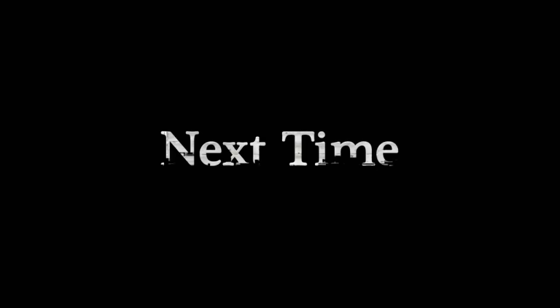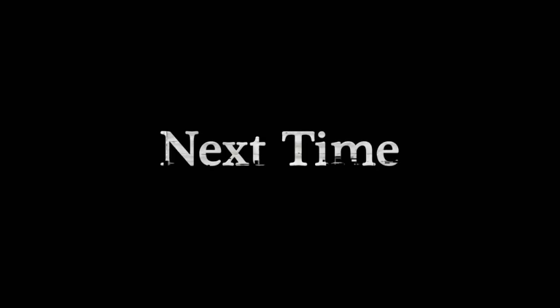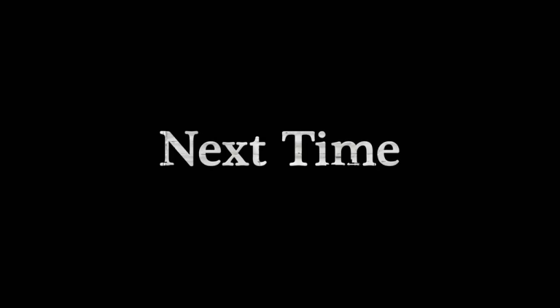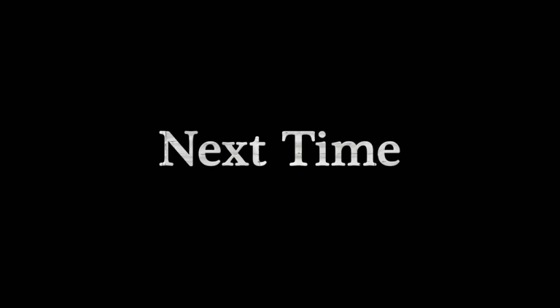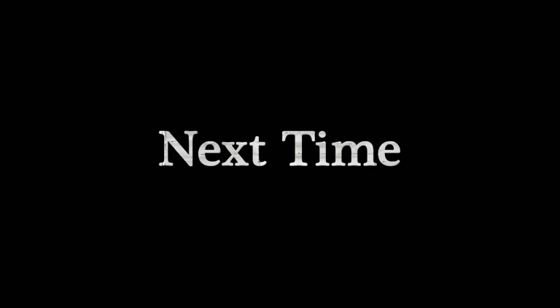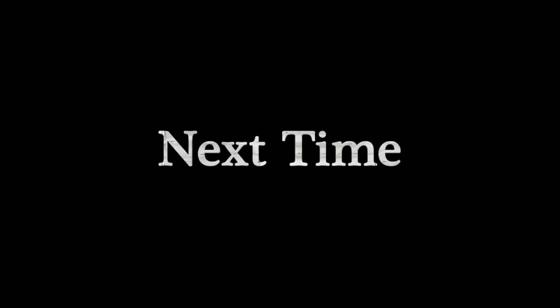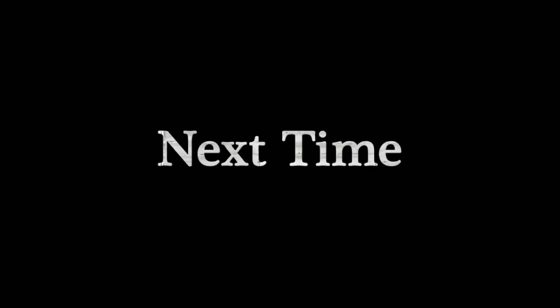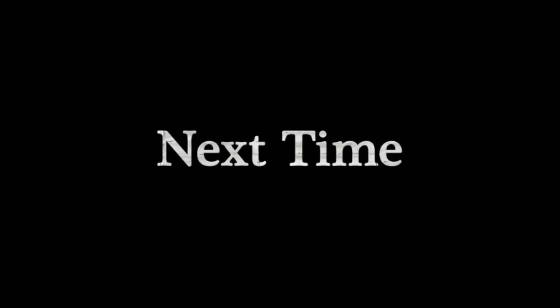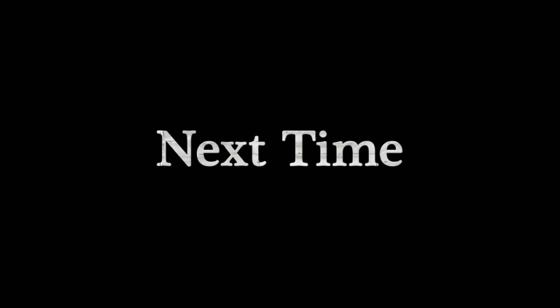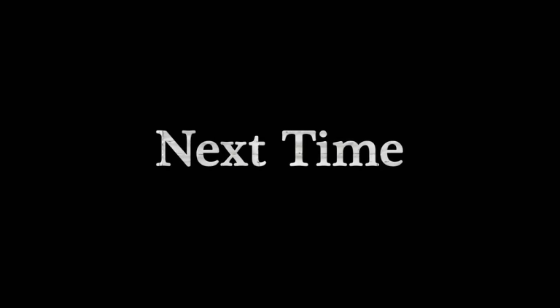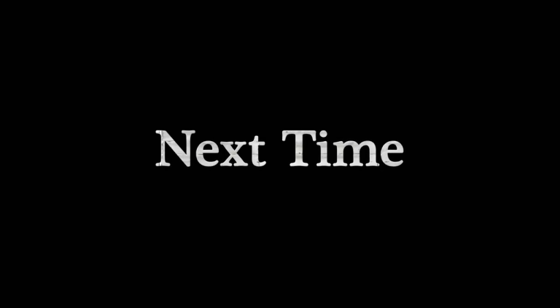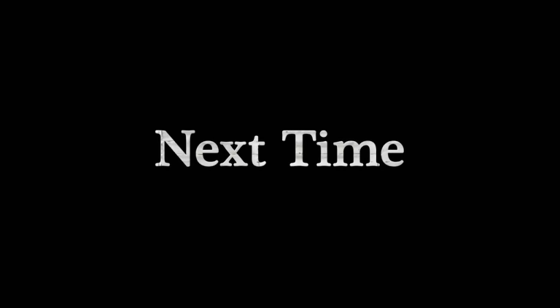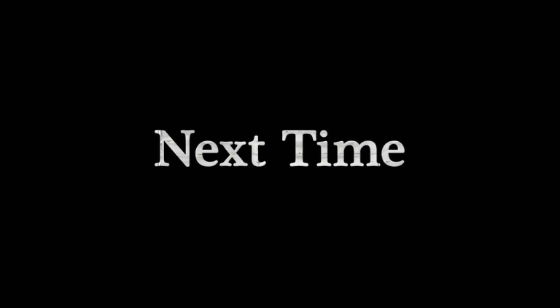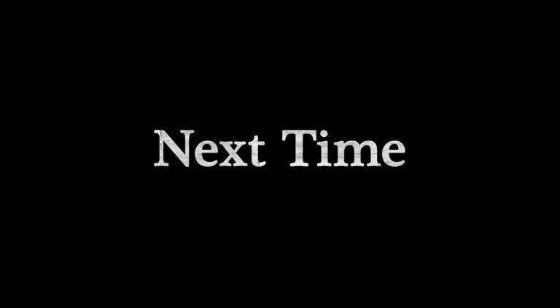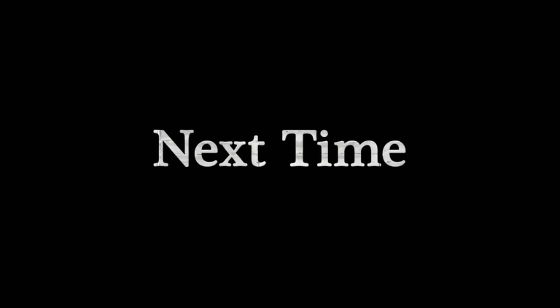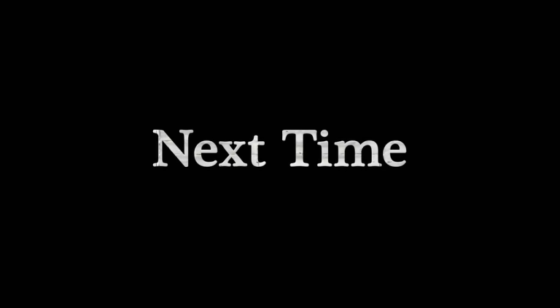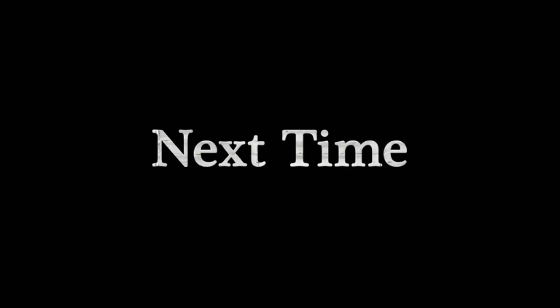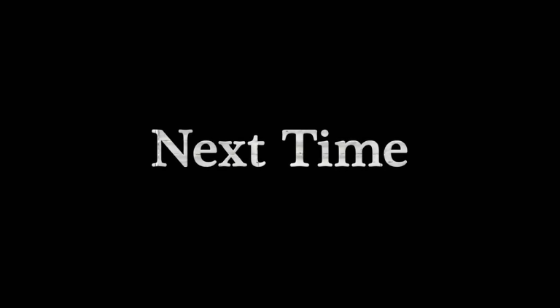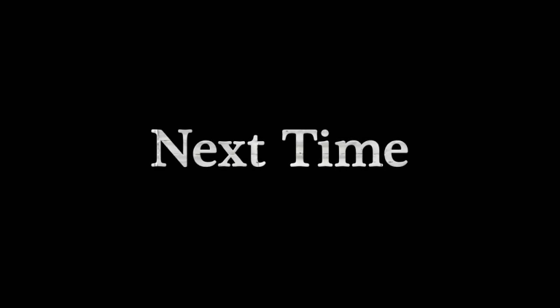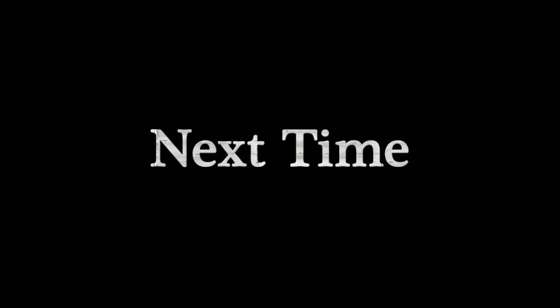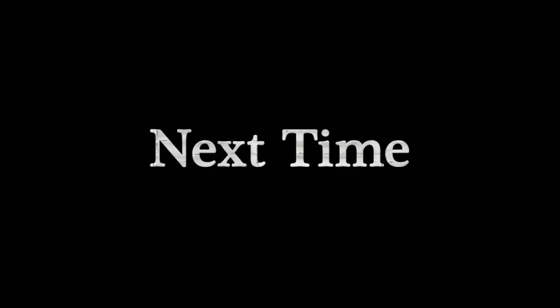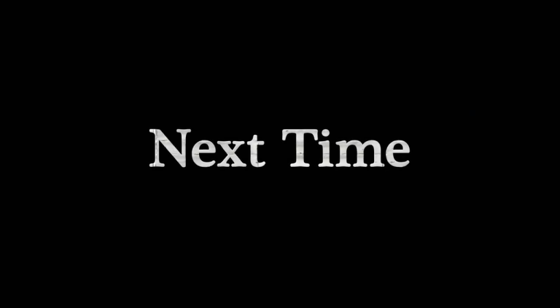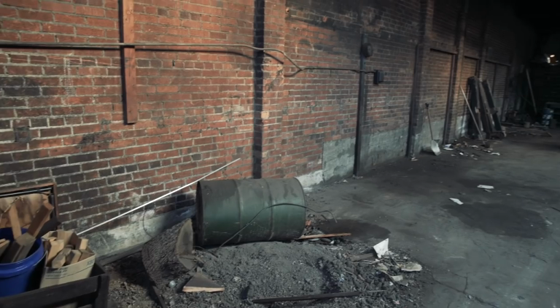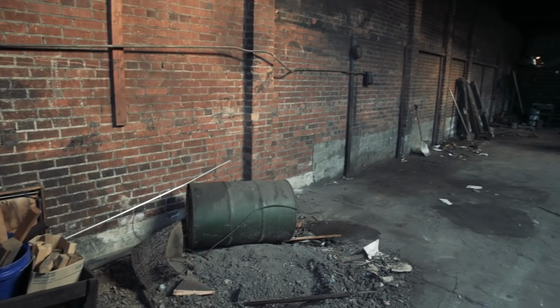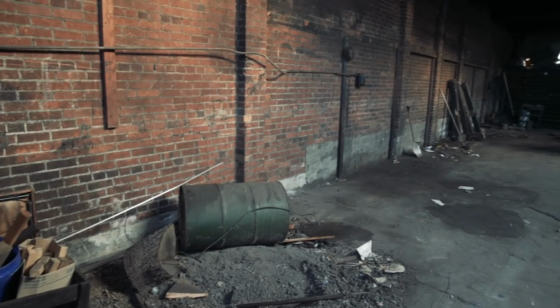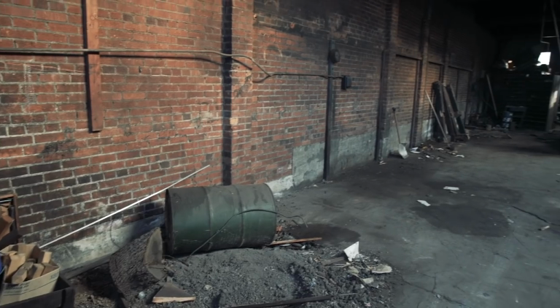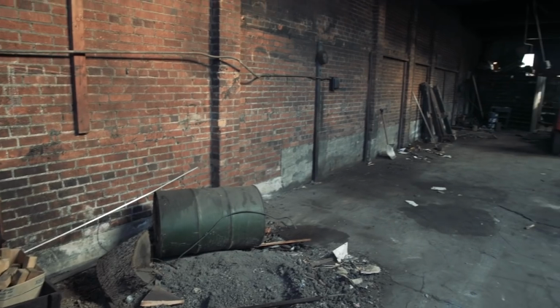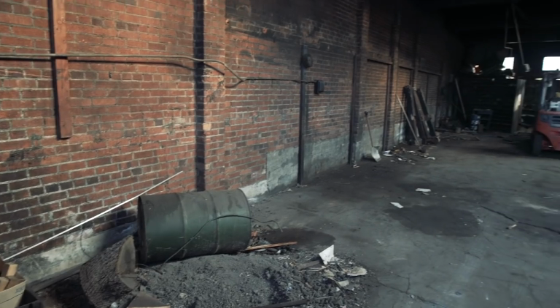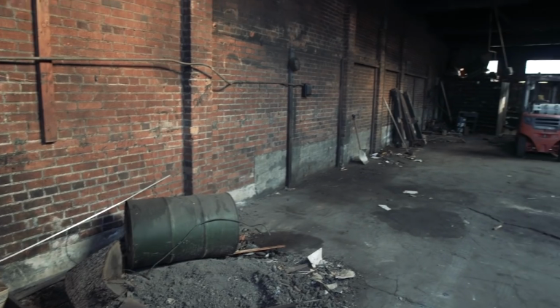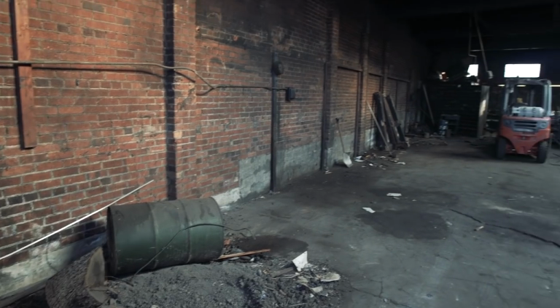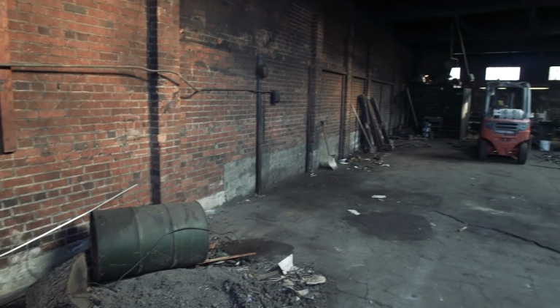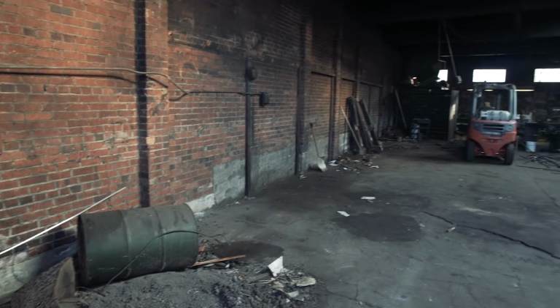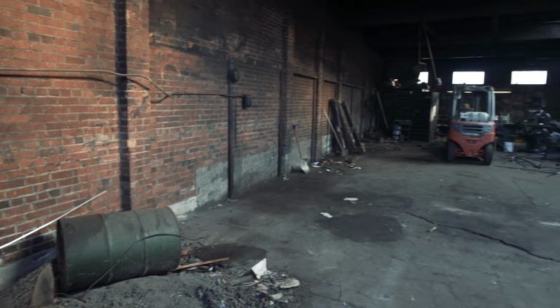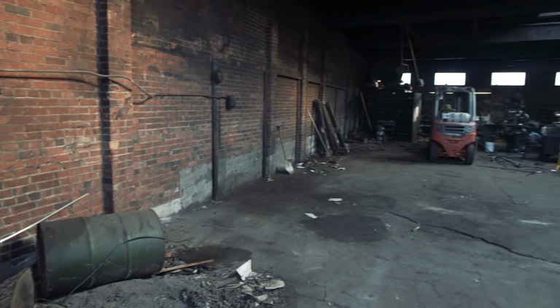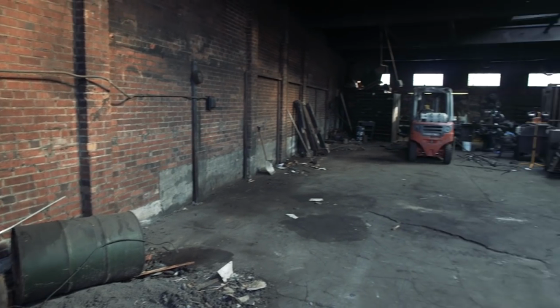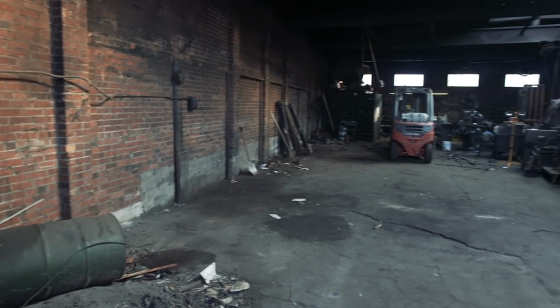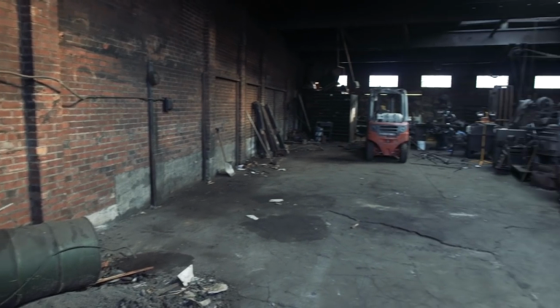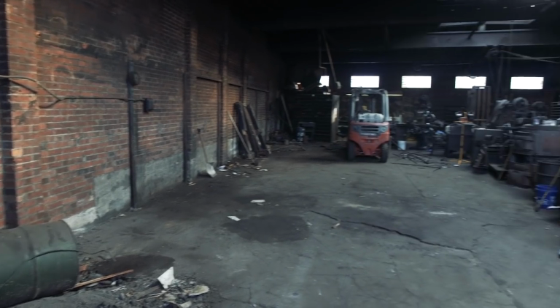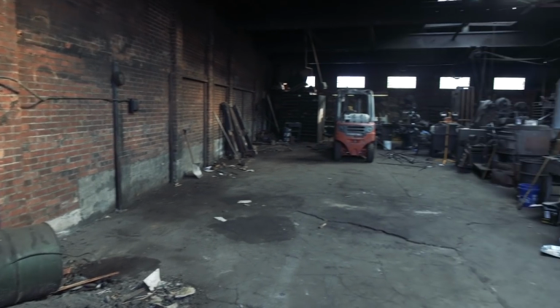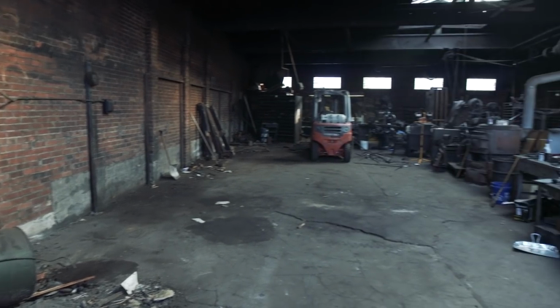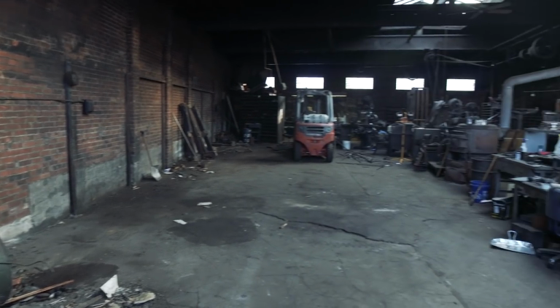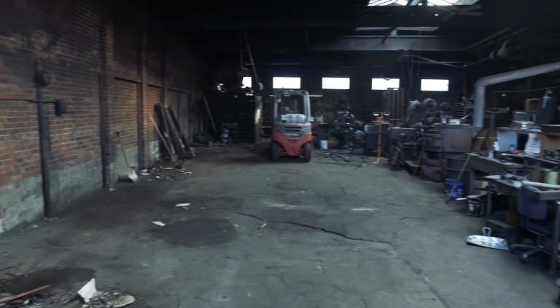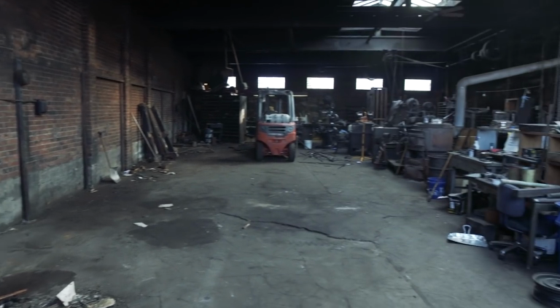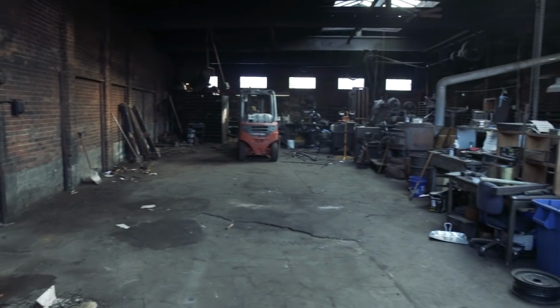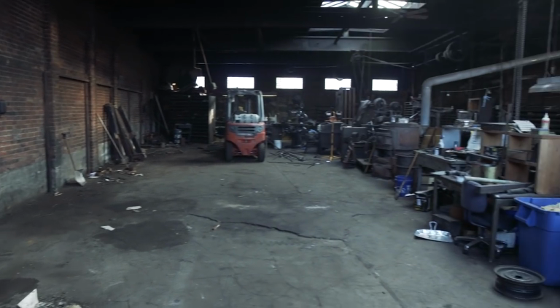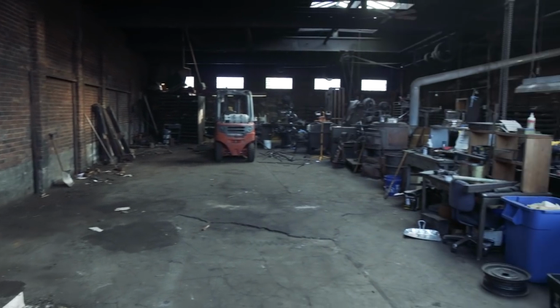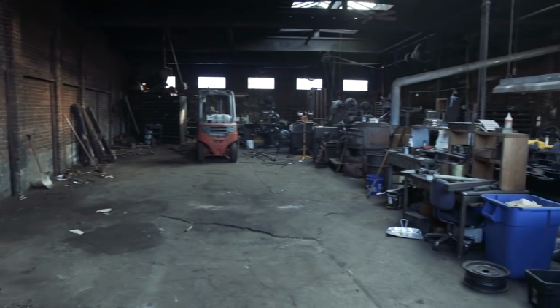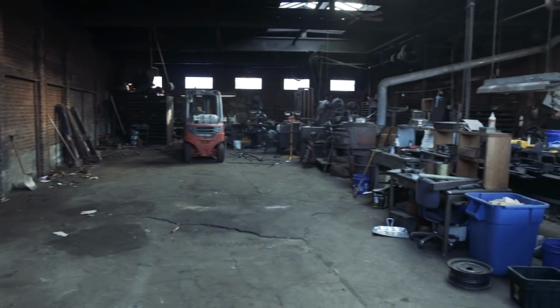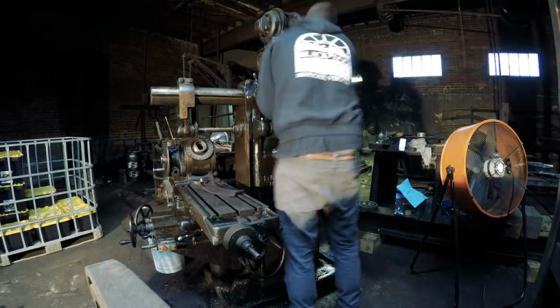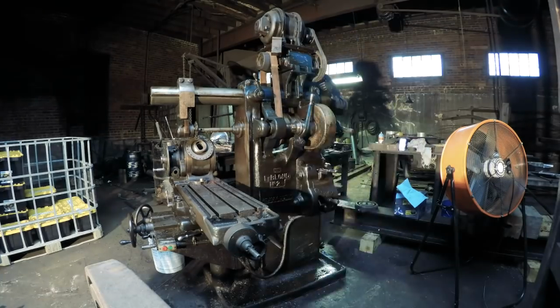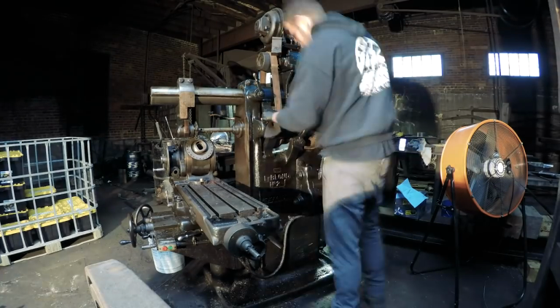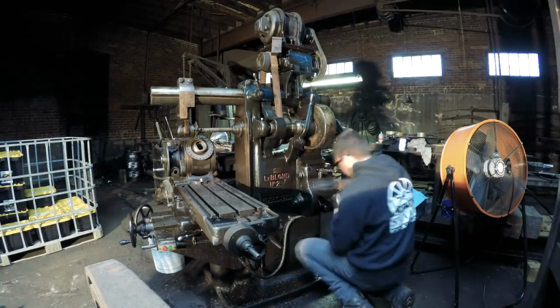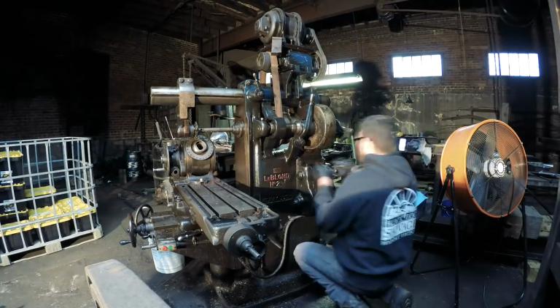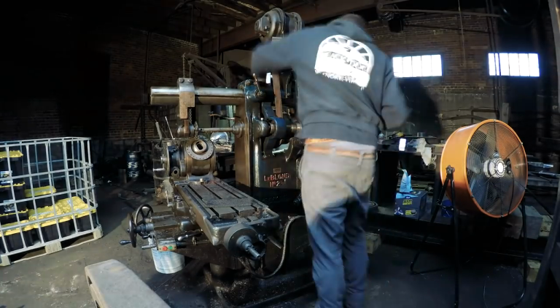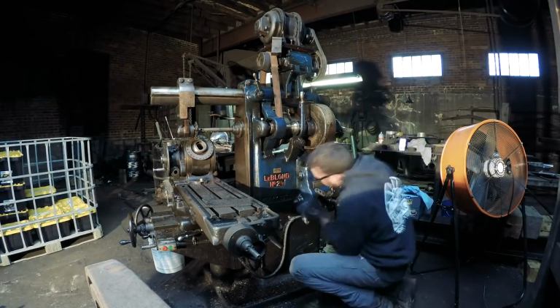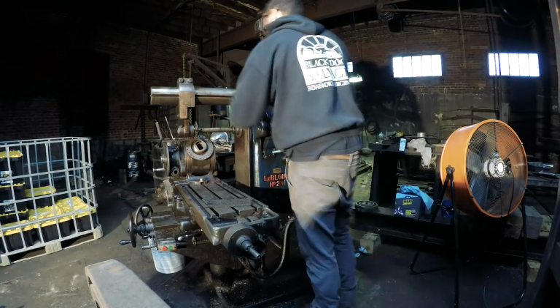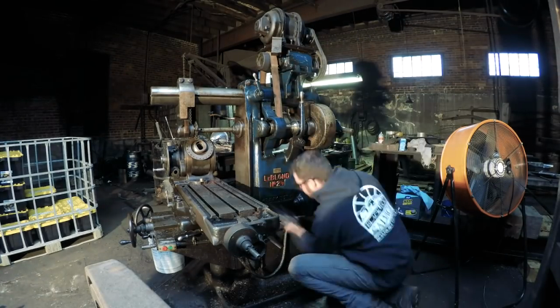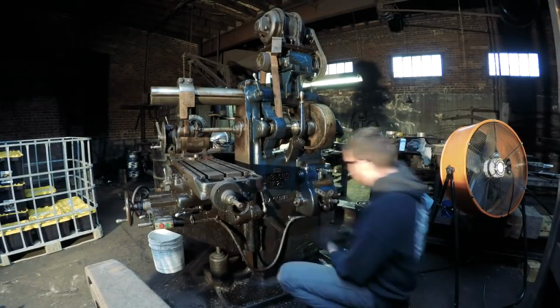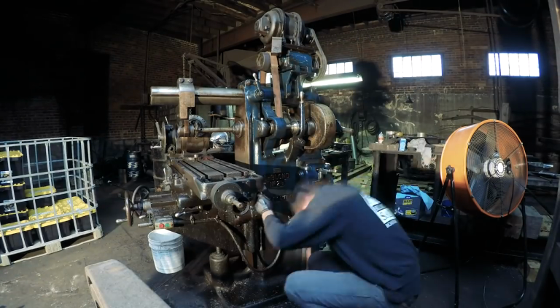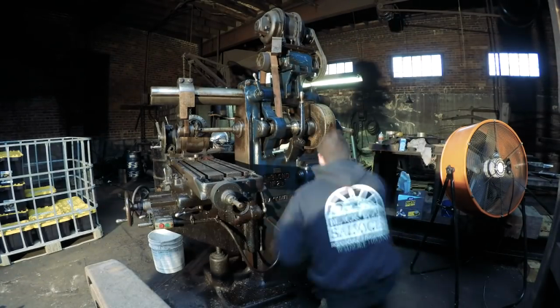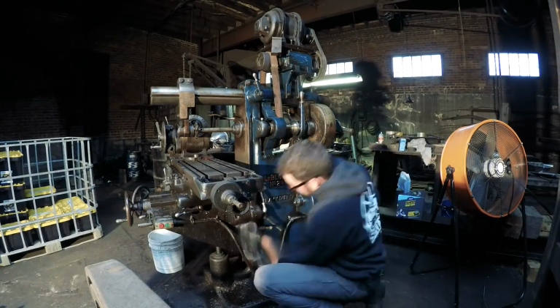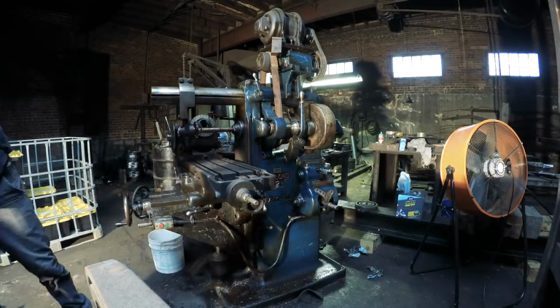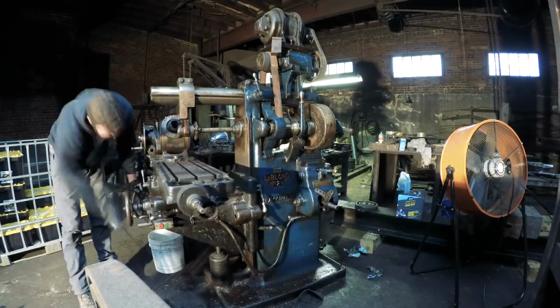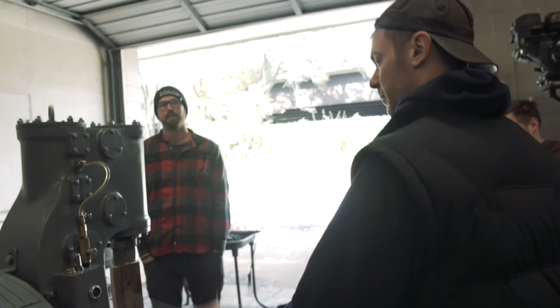Next time on The Machine Shop, we bring you up to speed on what the shop looks like so far, what machines still need to be moved out, and we announce a new series where we meet other makers from the area and get their story.